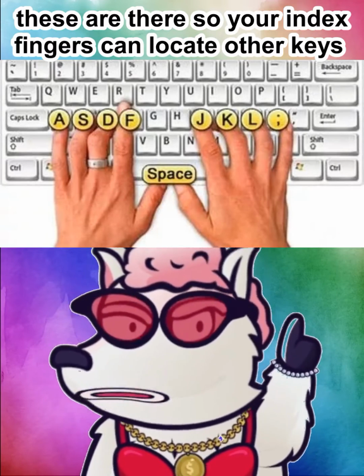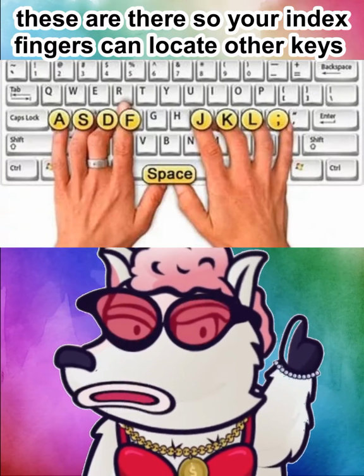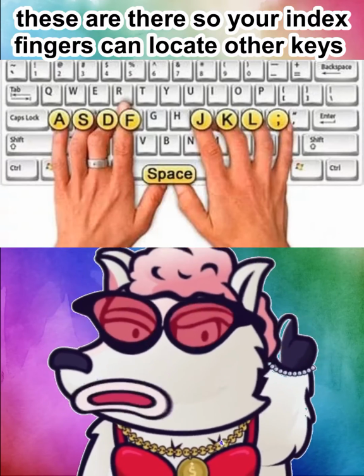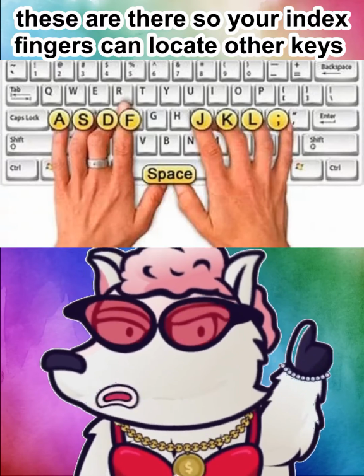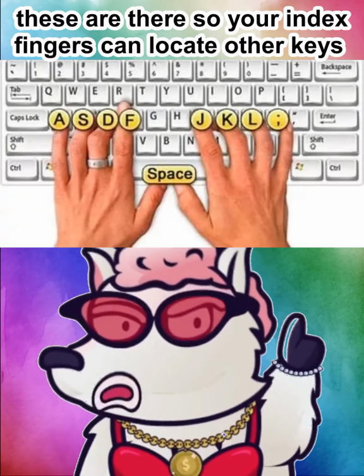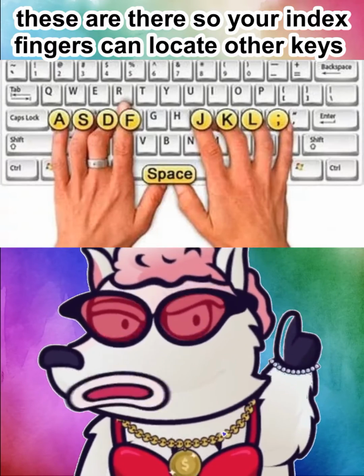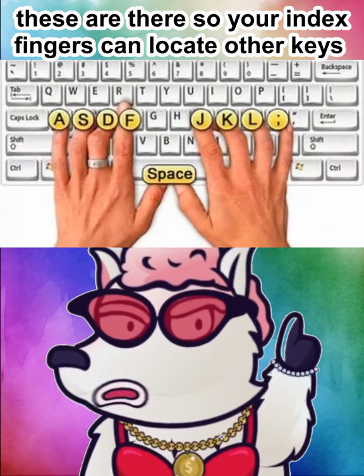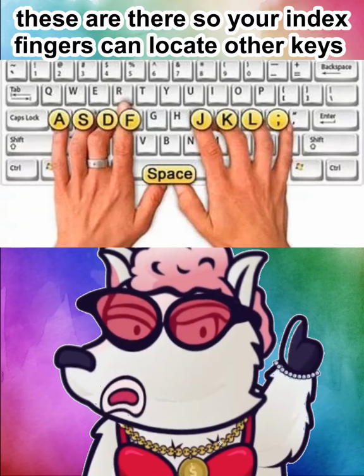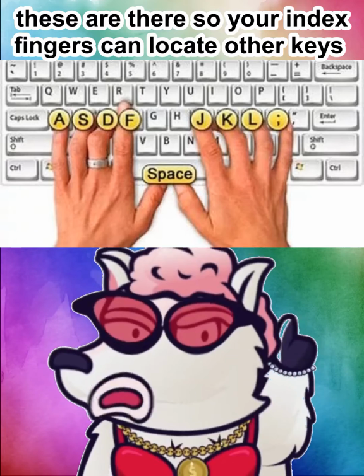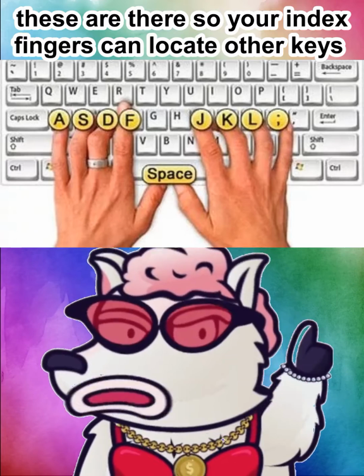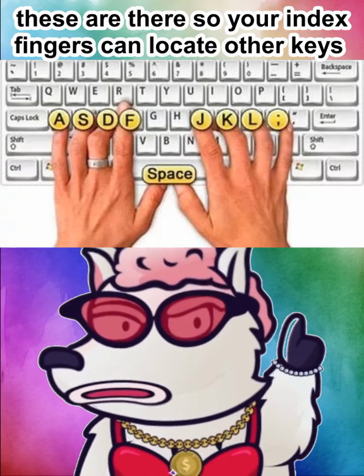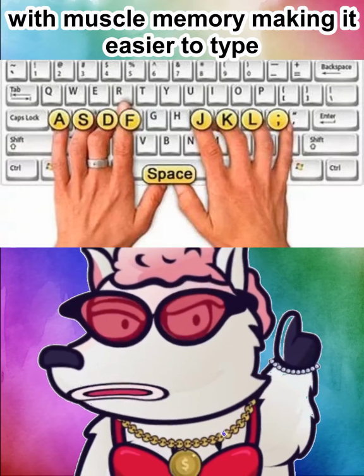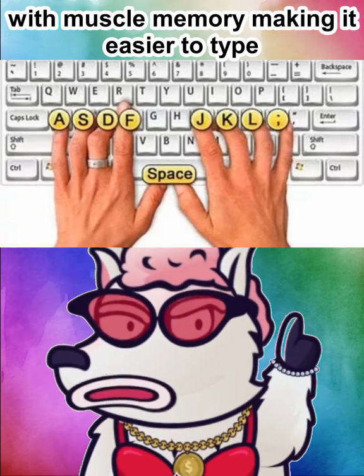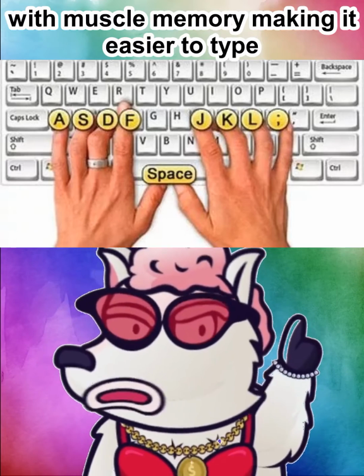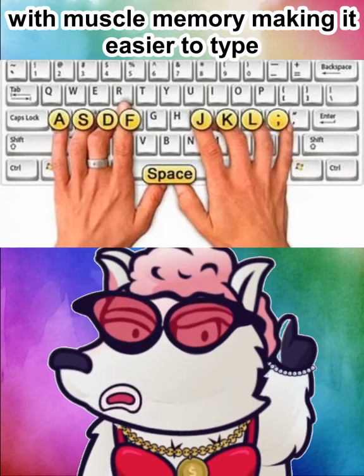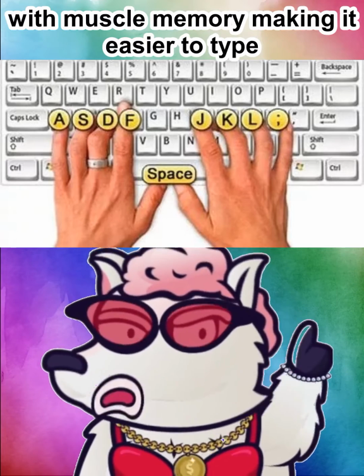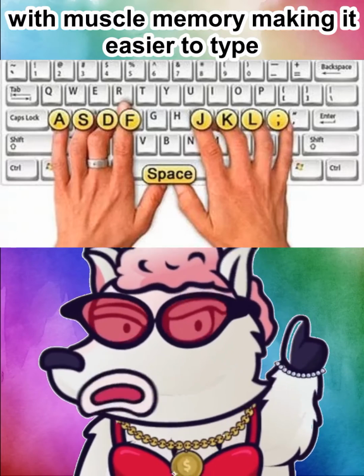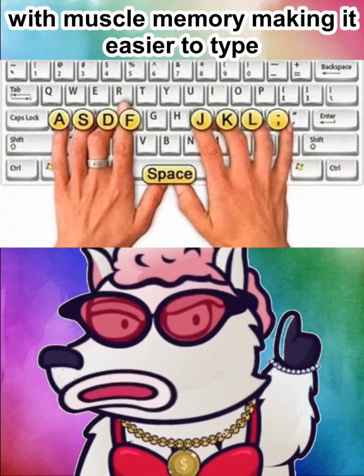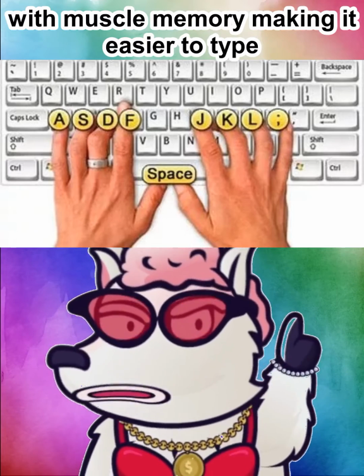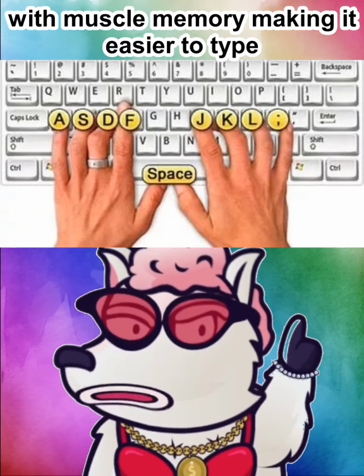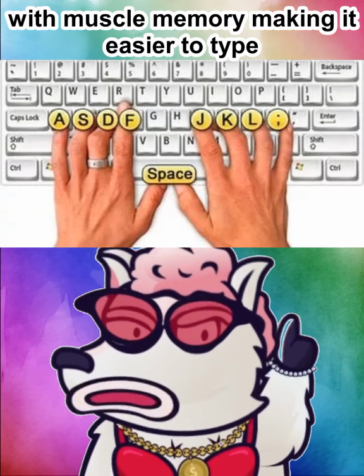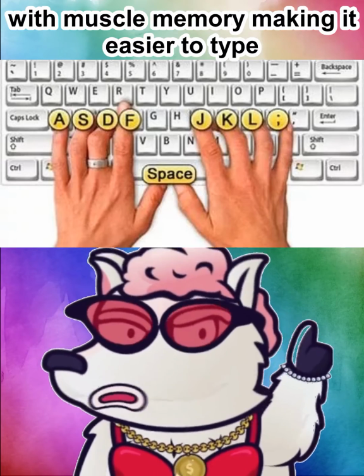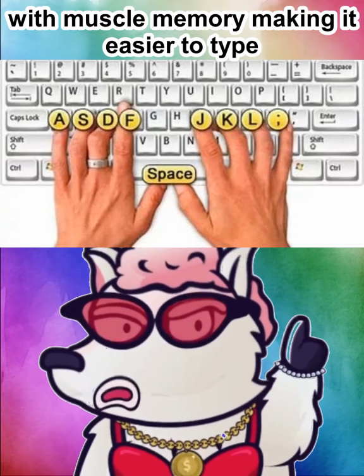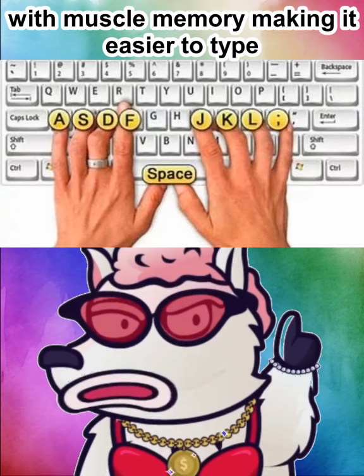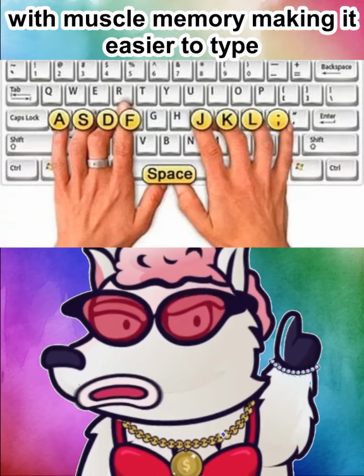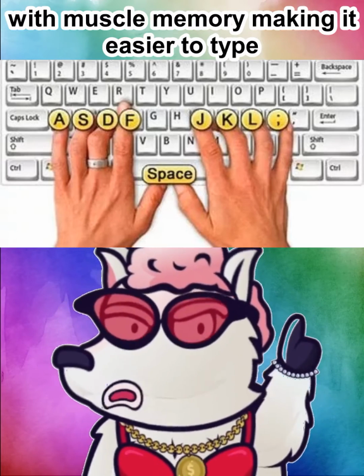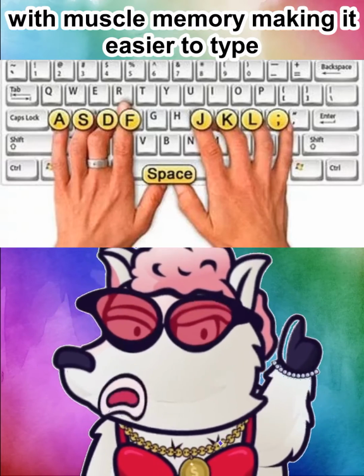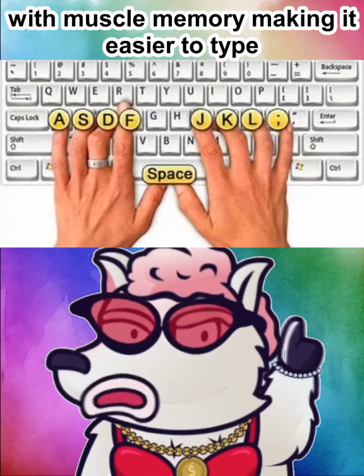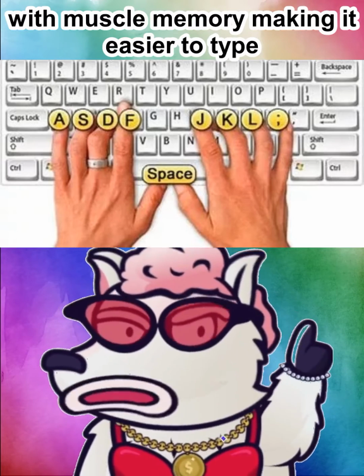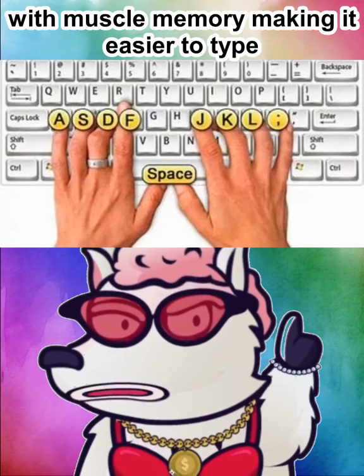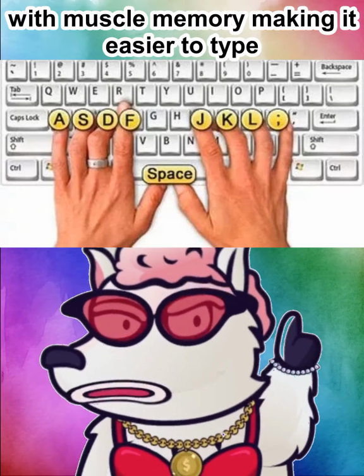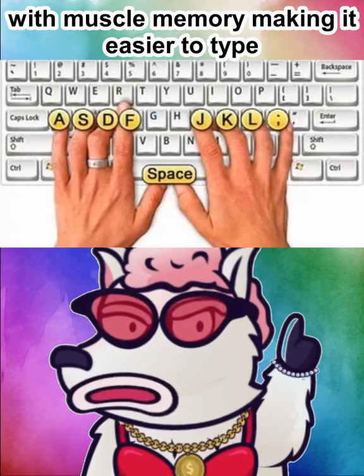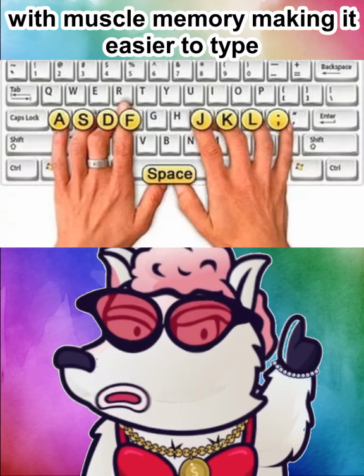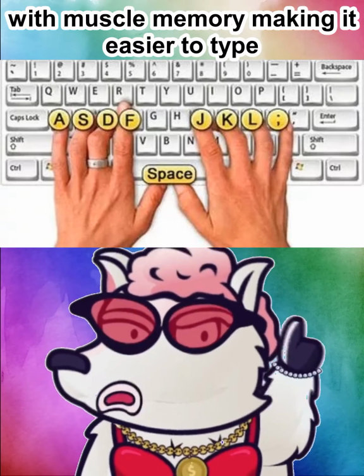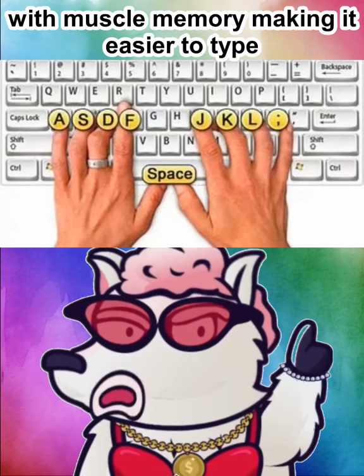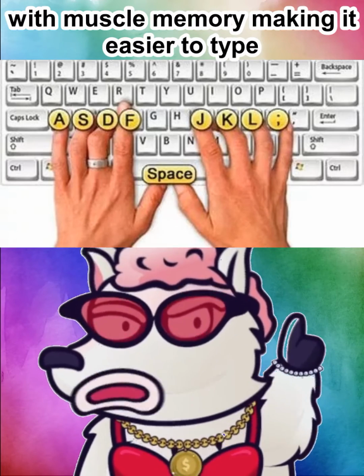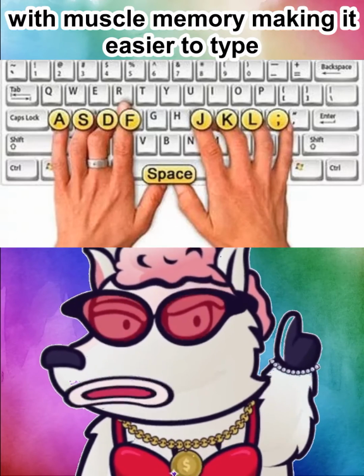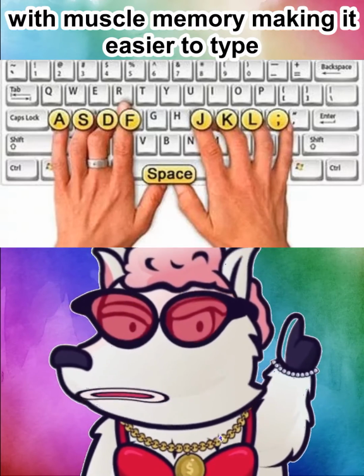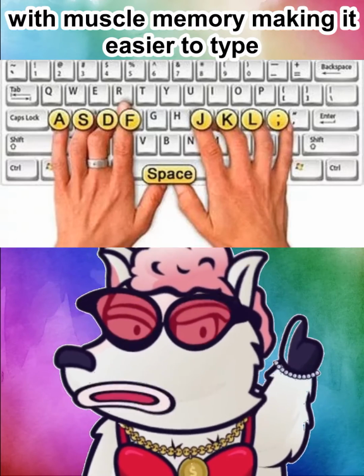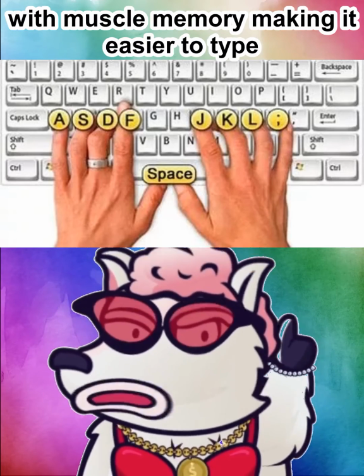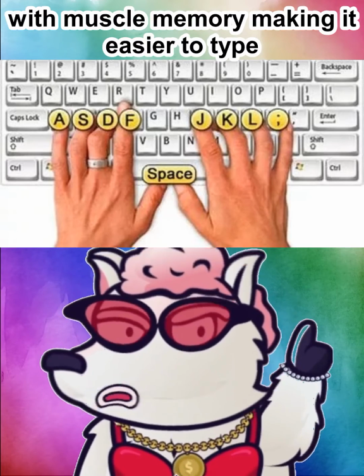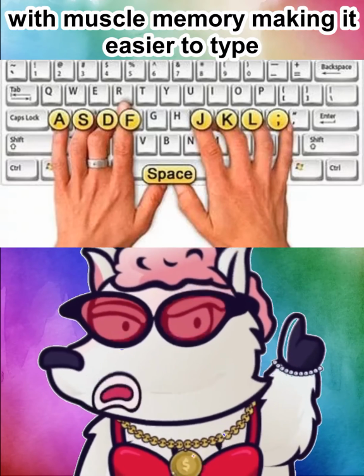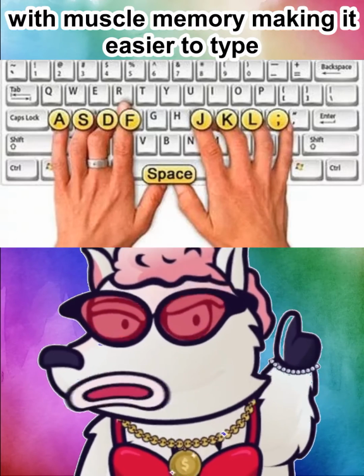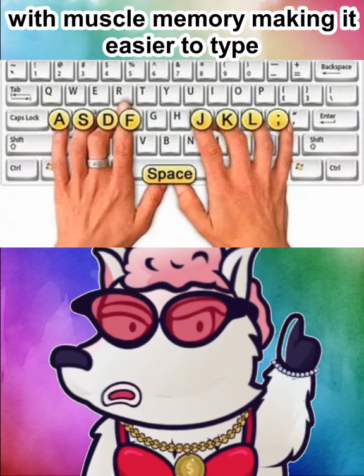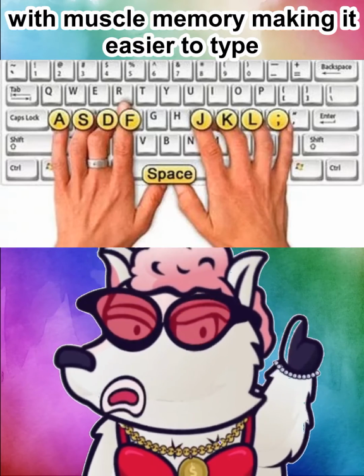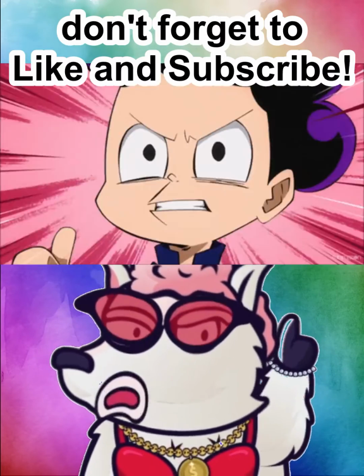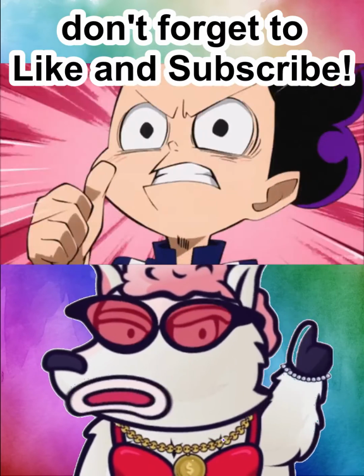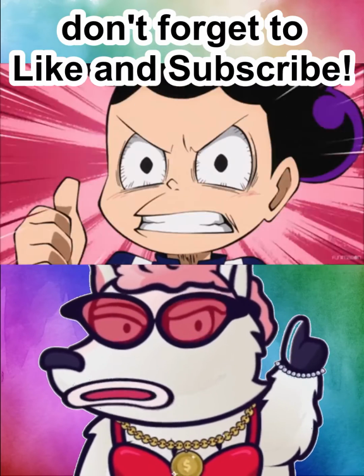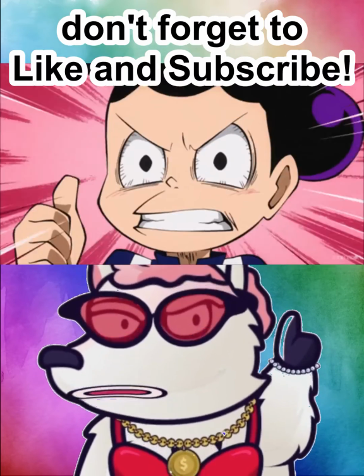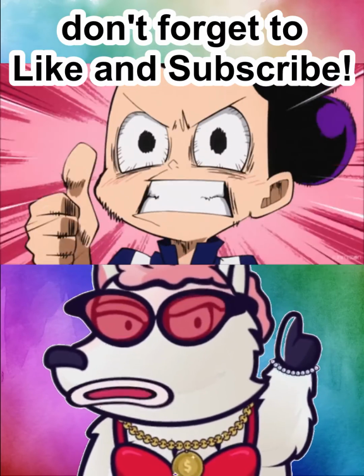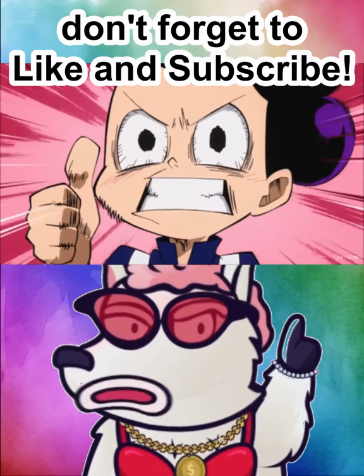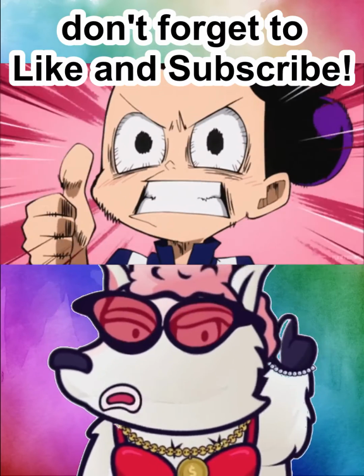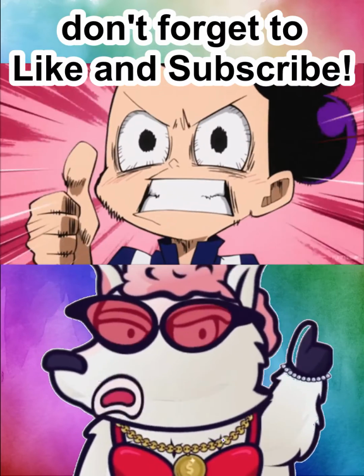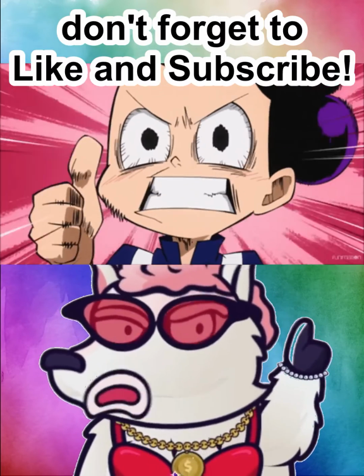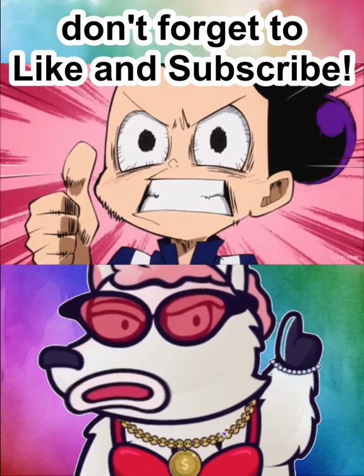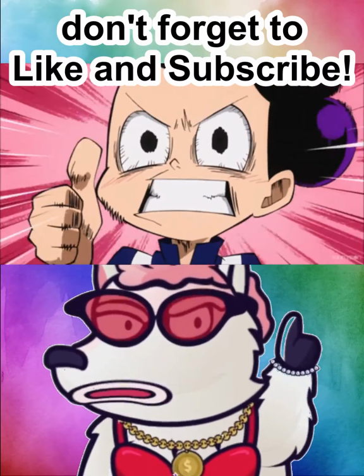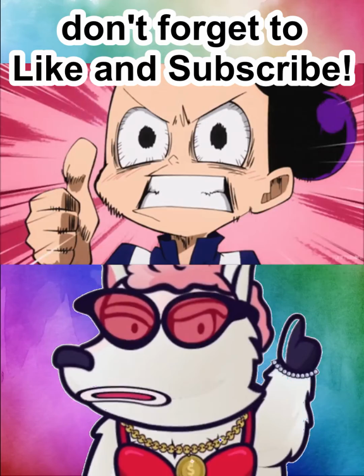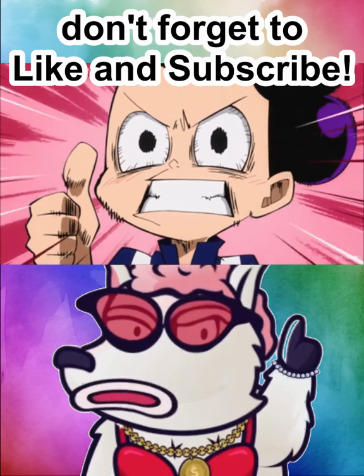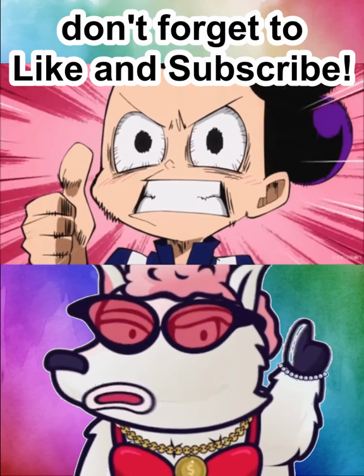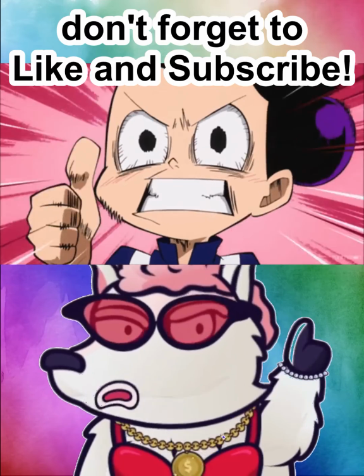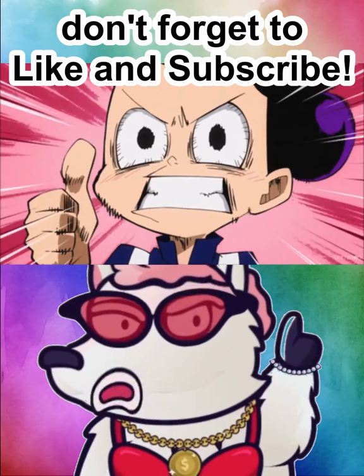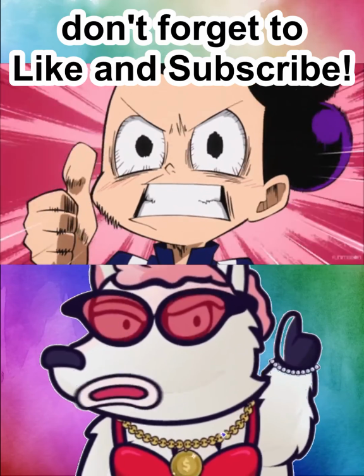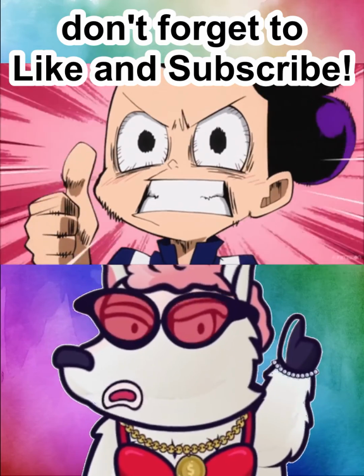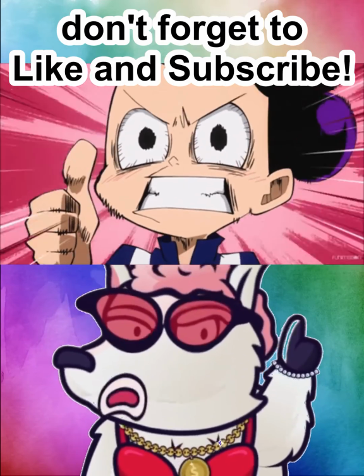The ridges on the F and J keys are there so your index fingers can locate other keys with muscle memory, making it easier to type.